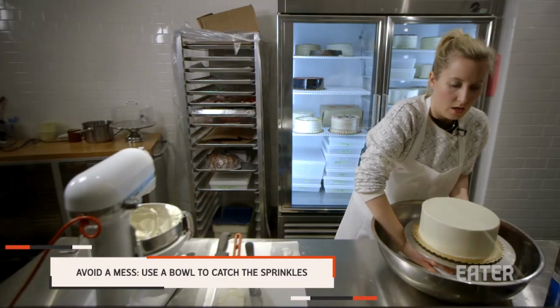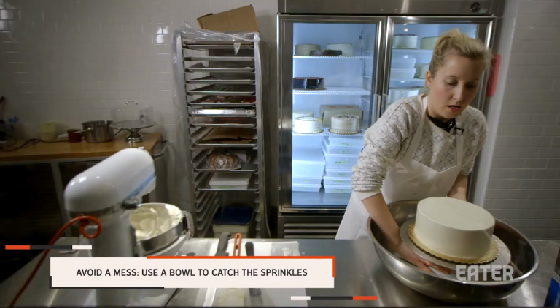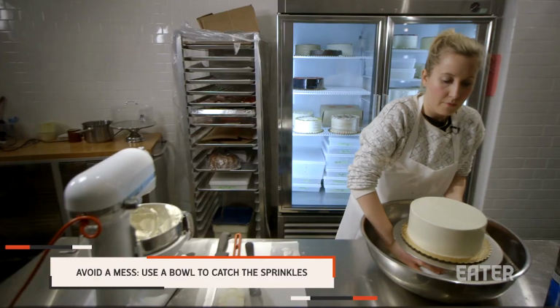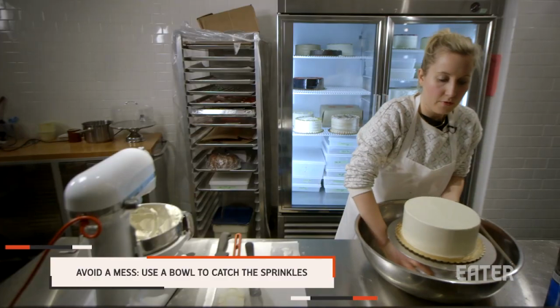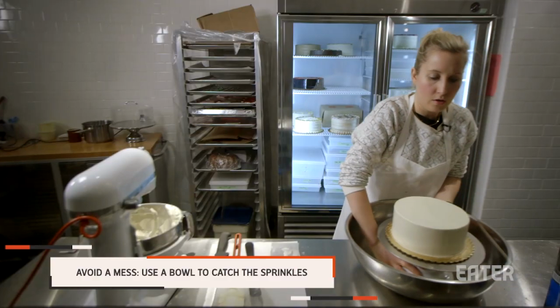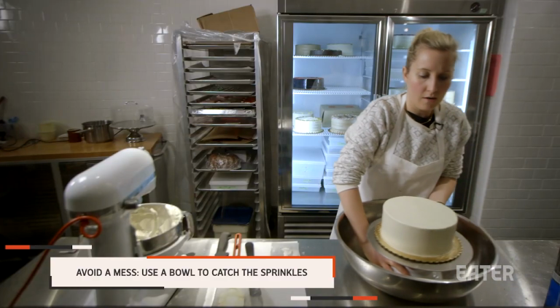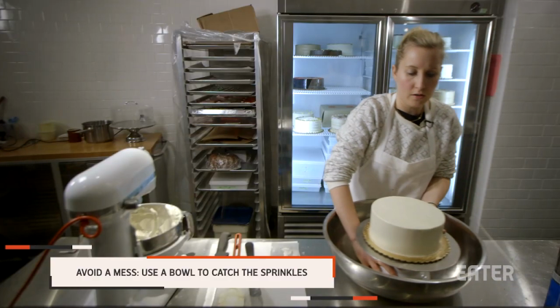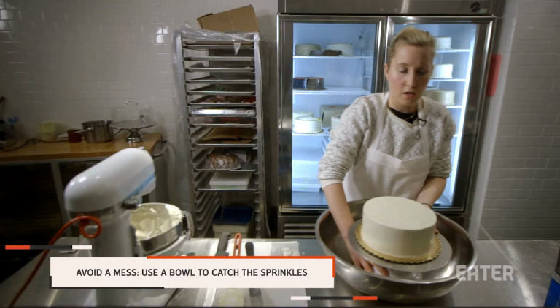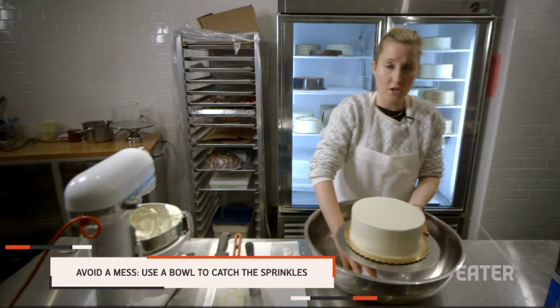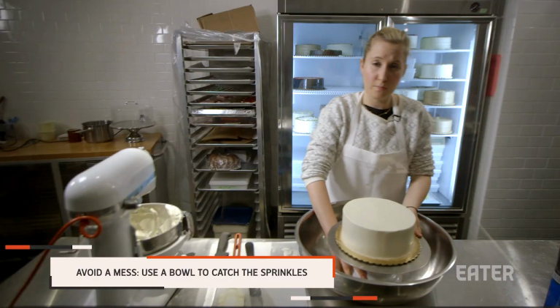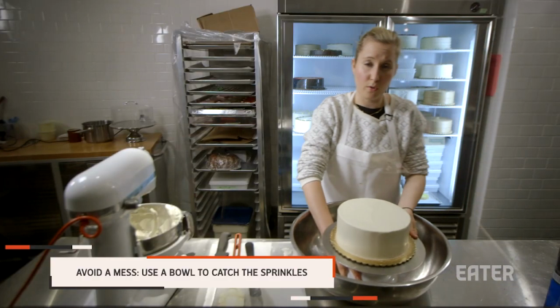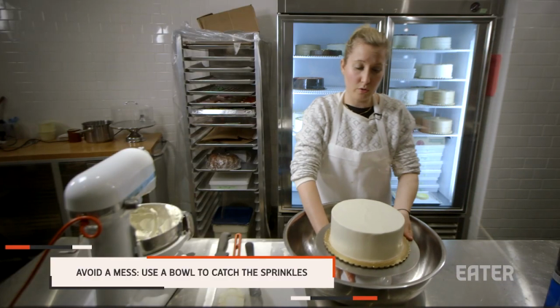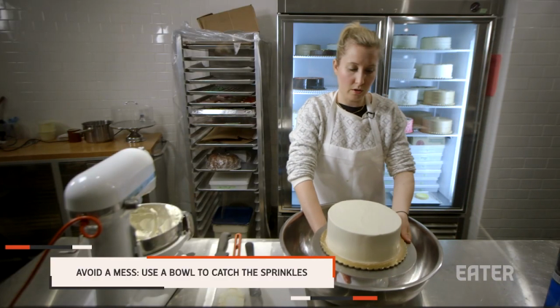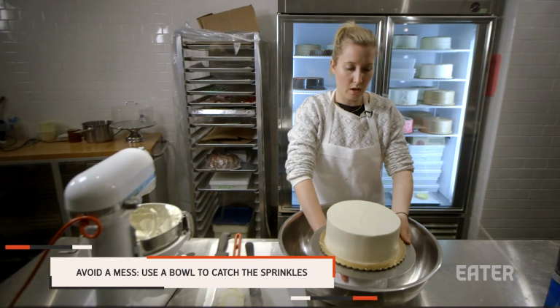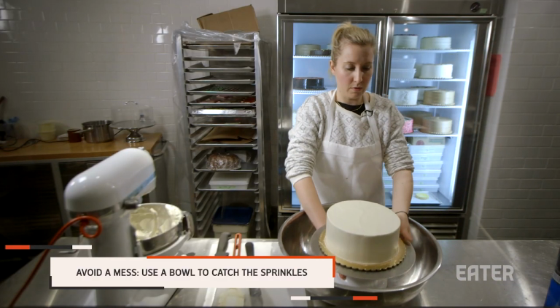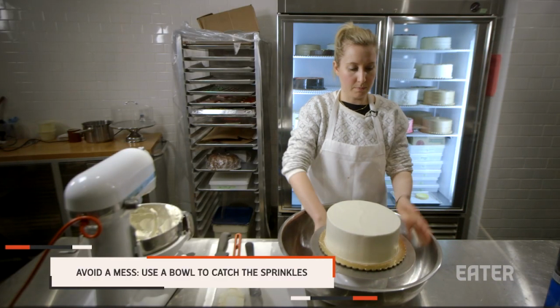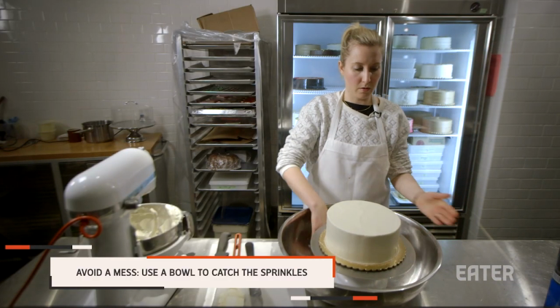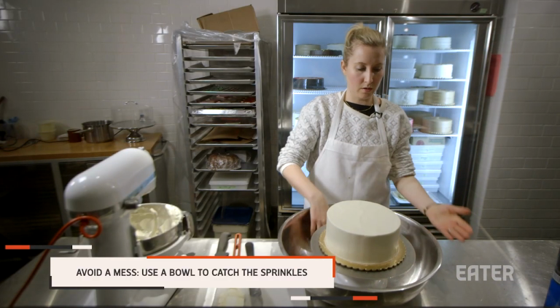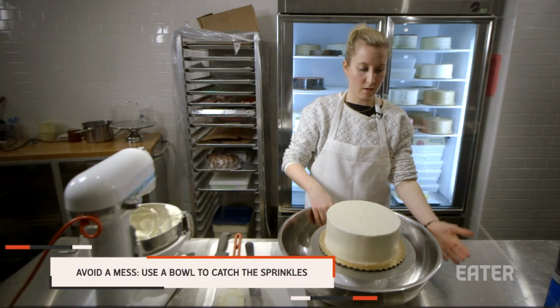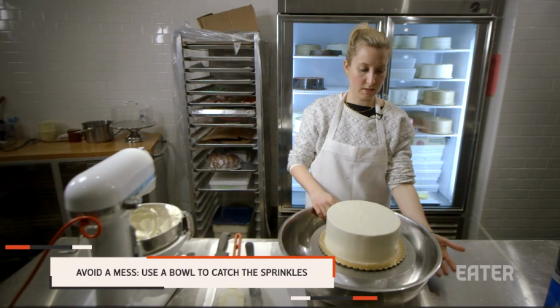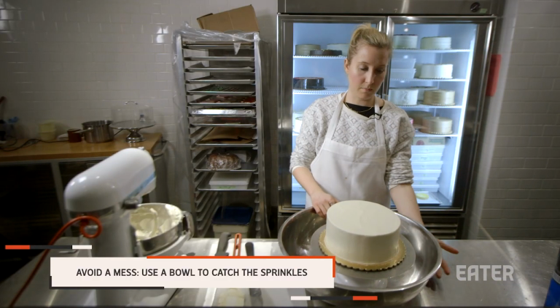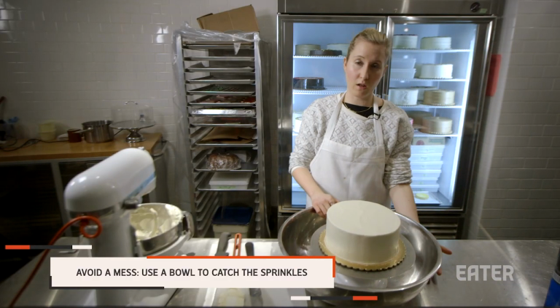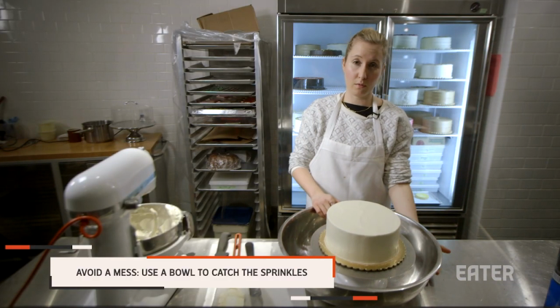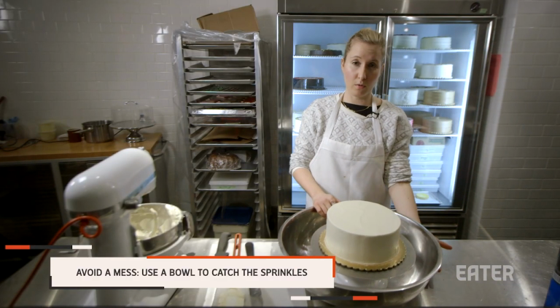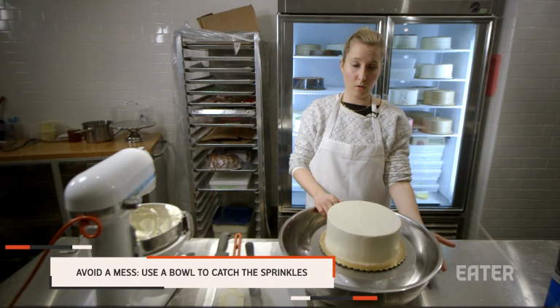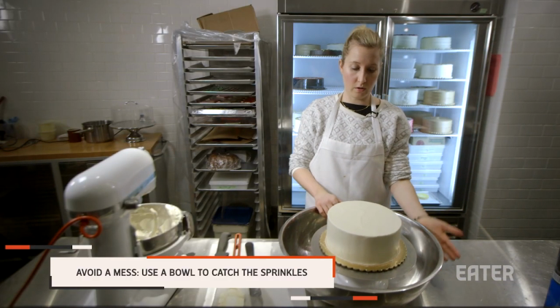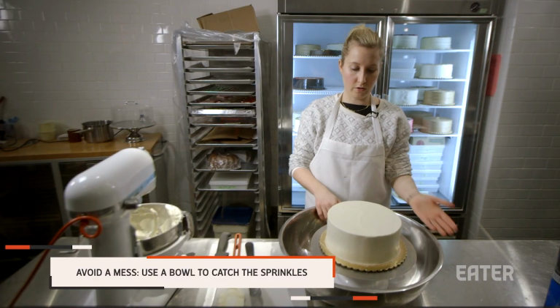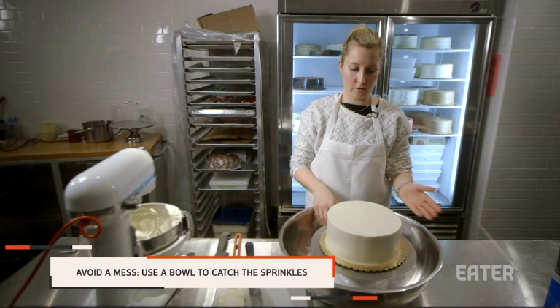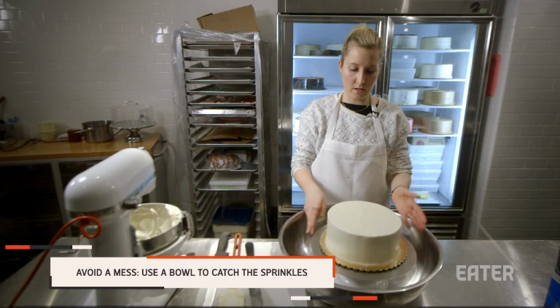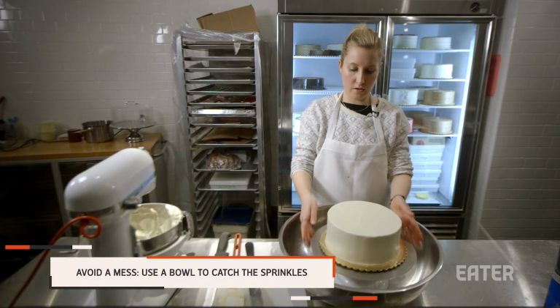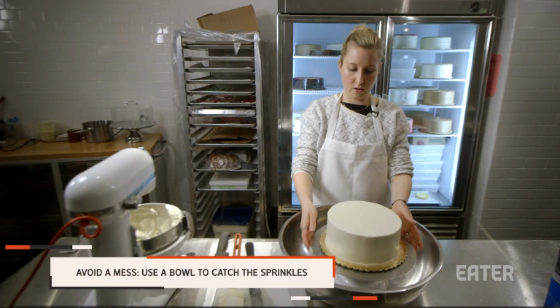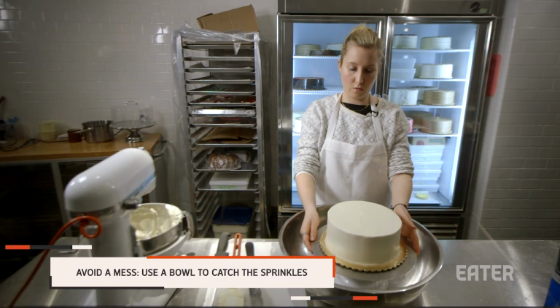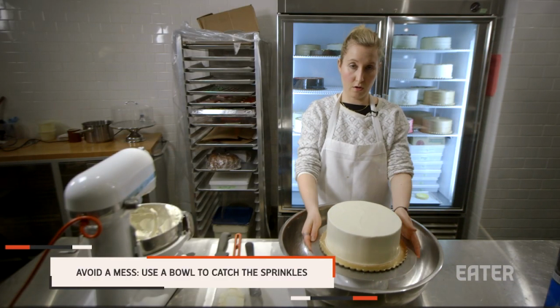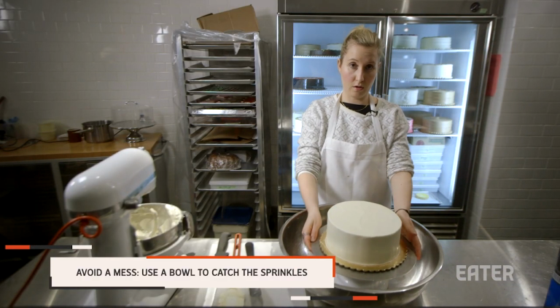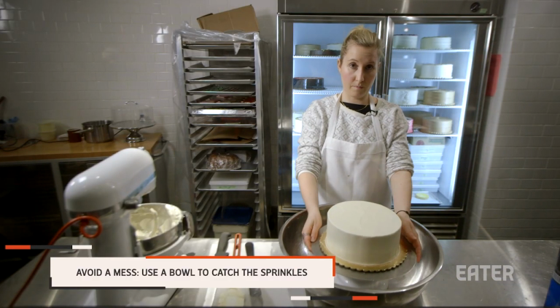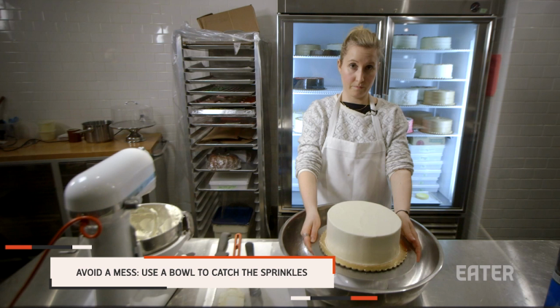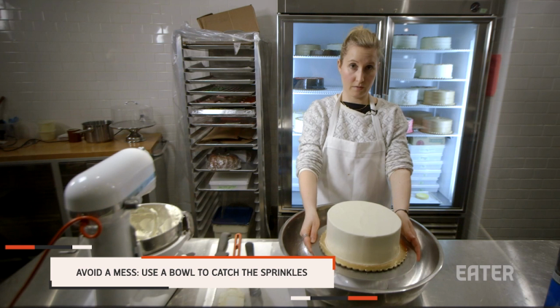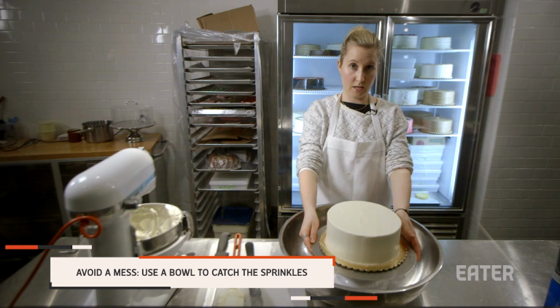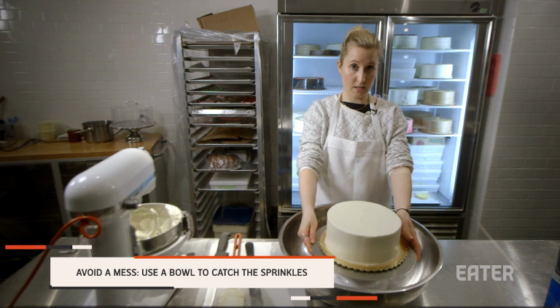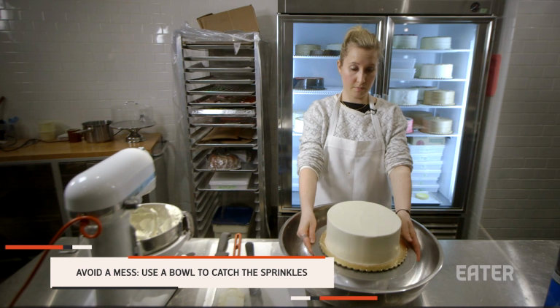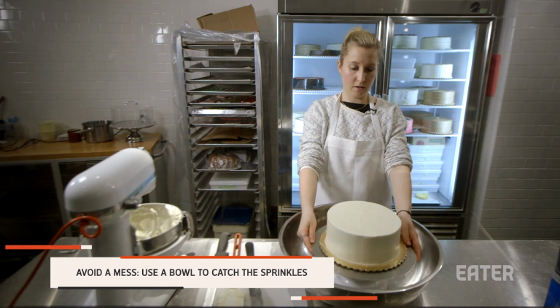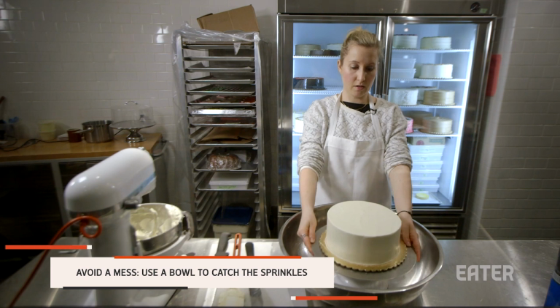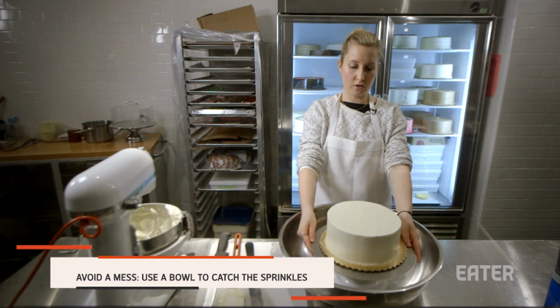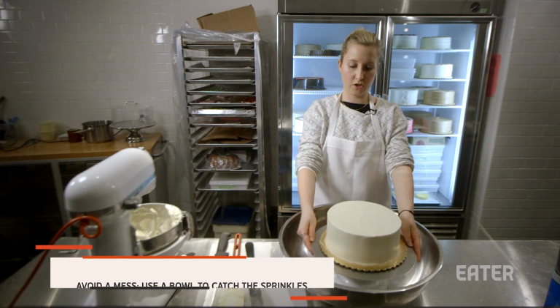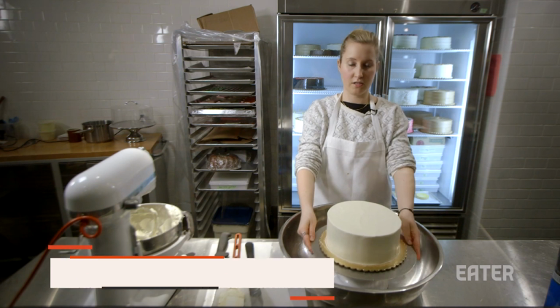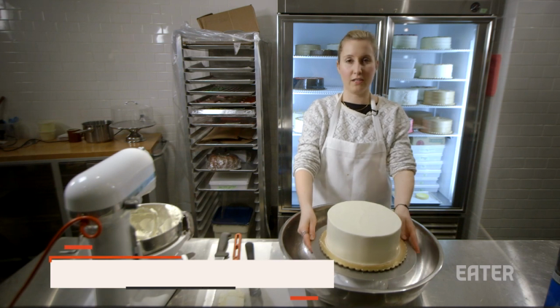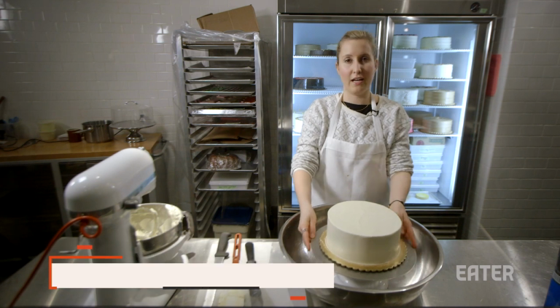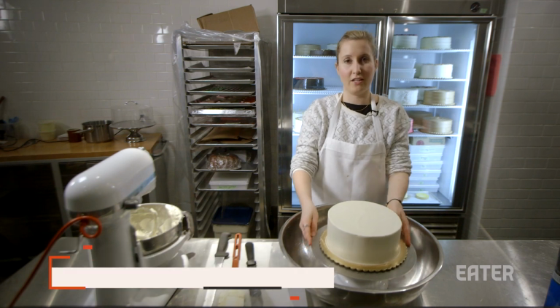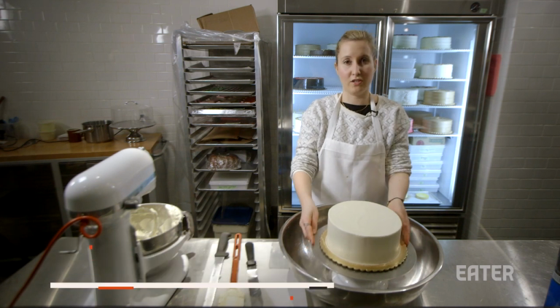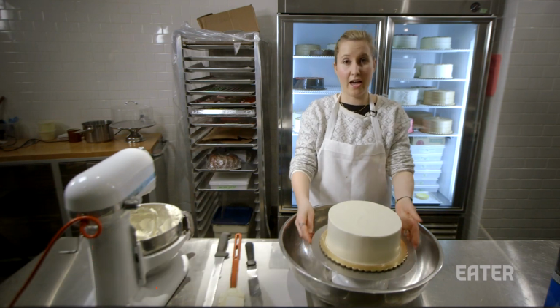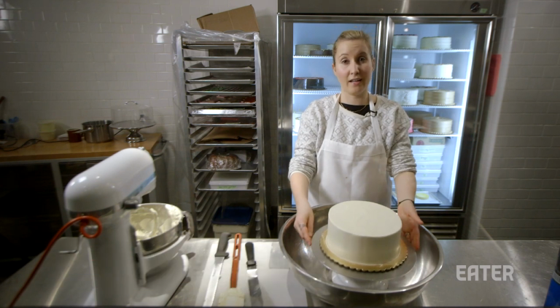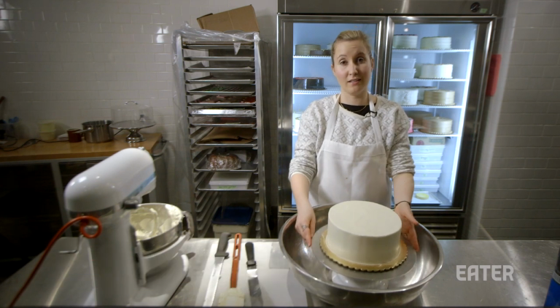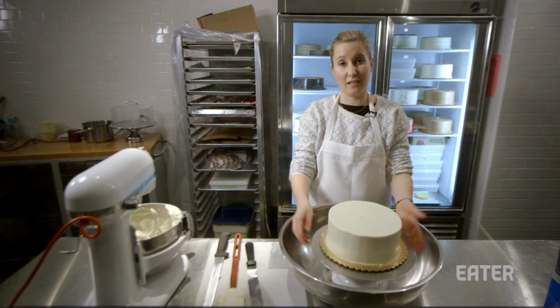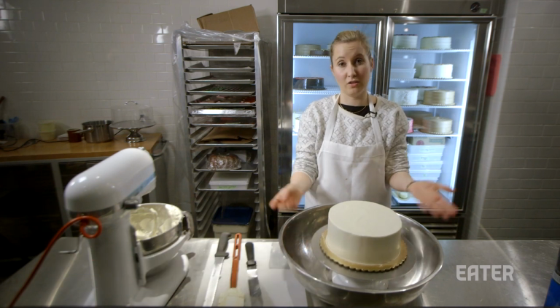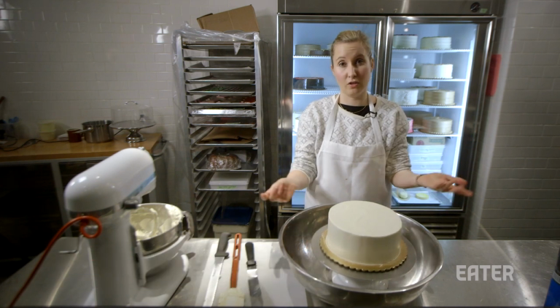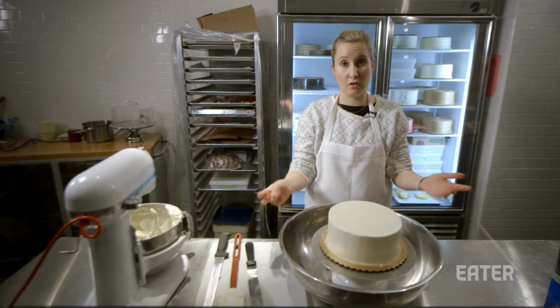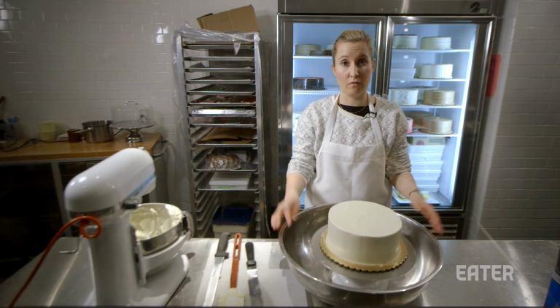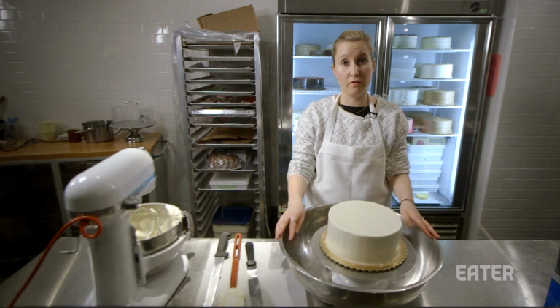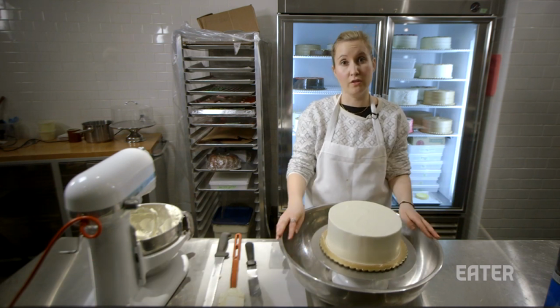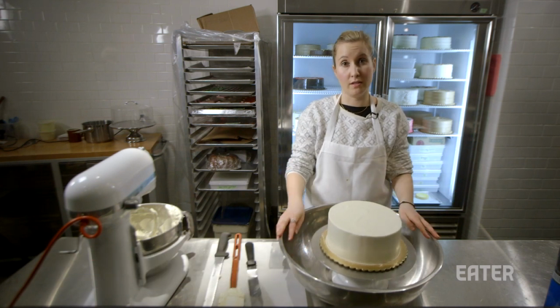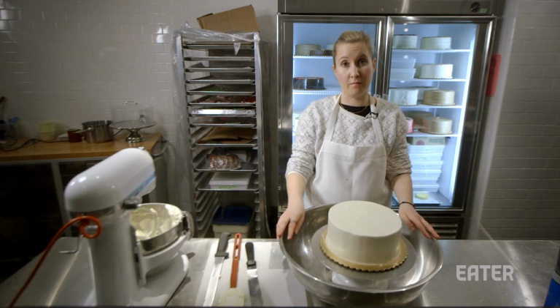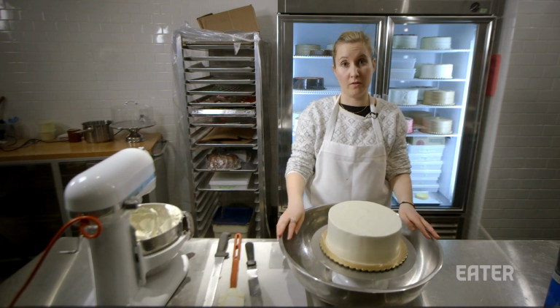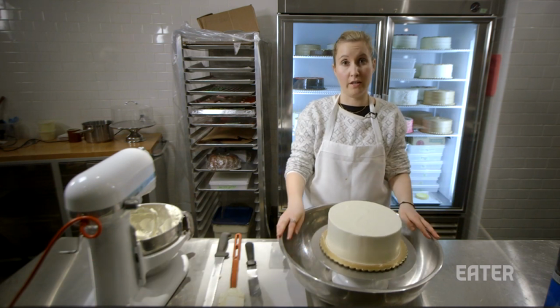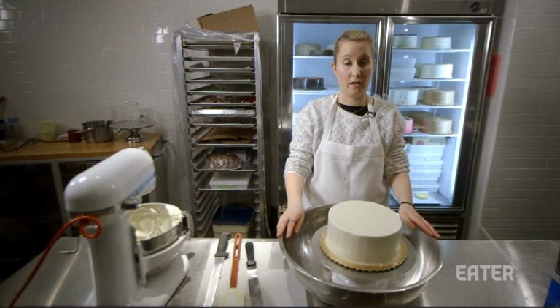If you don't have a large bowl, you can always put a smaller bowl underneath your cake spinner just to catch the excess sprinkles so you can reuse them later.